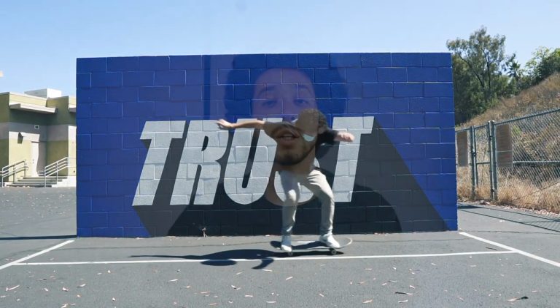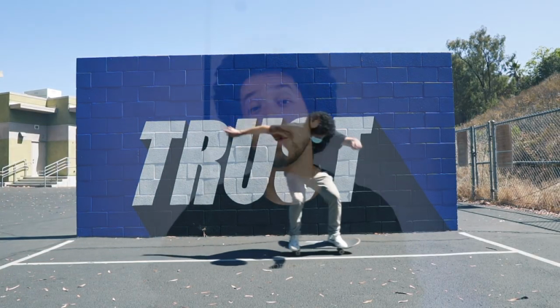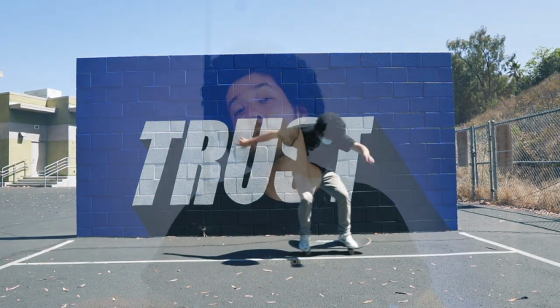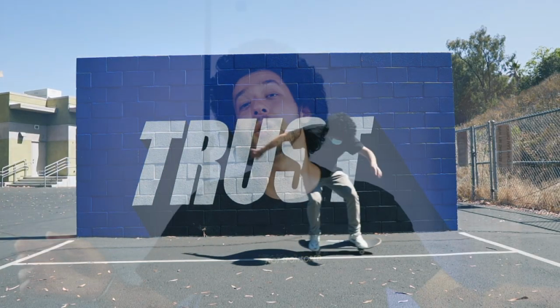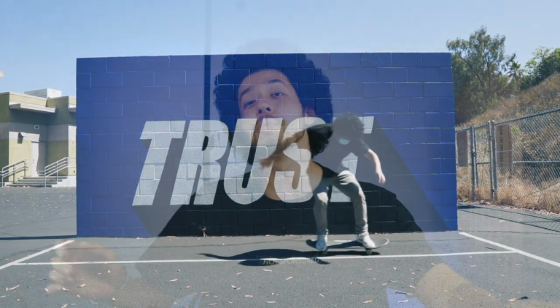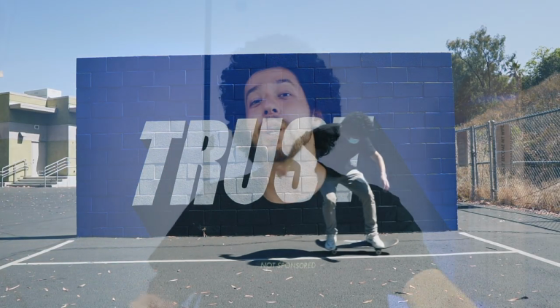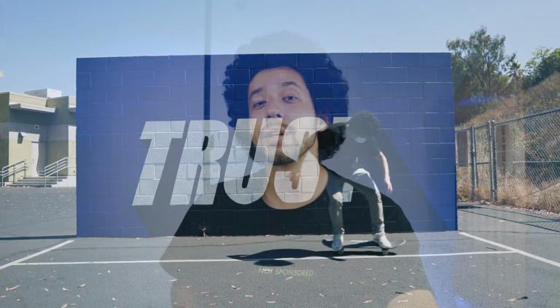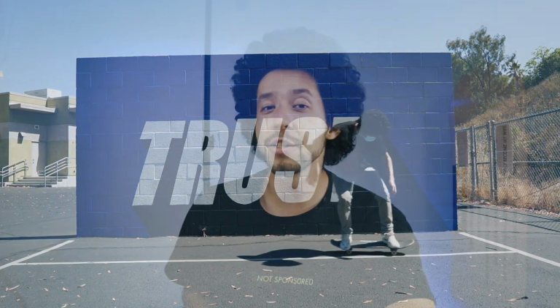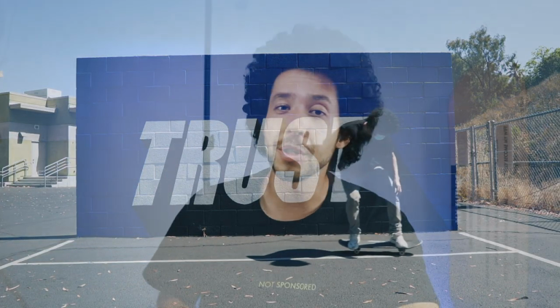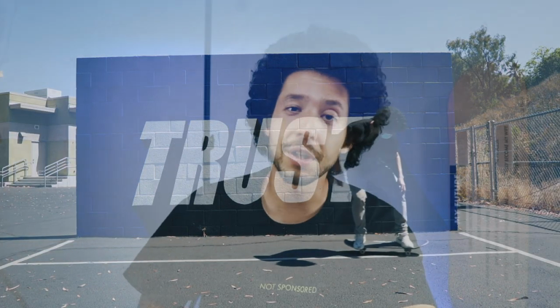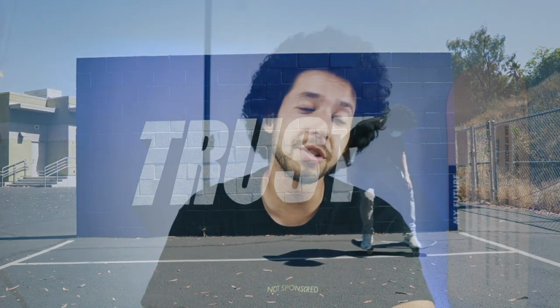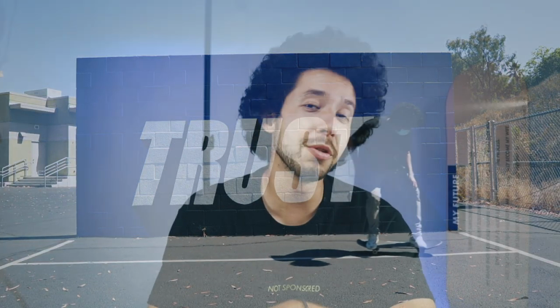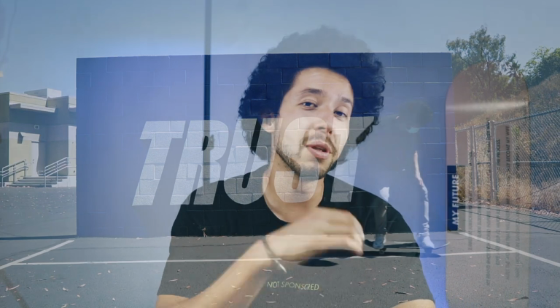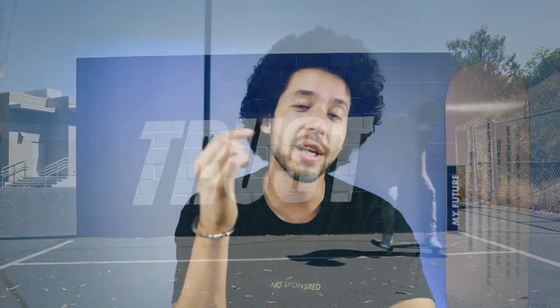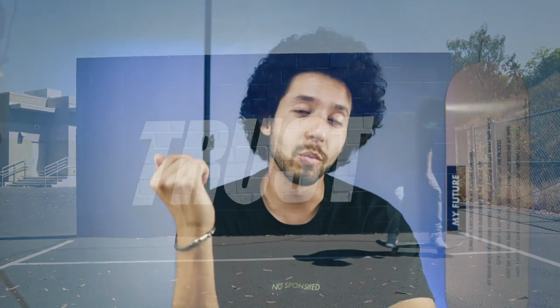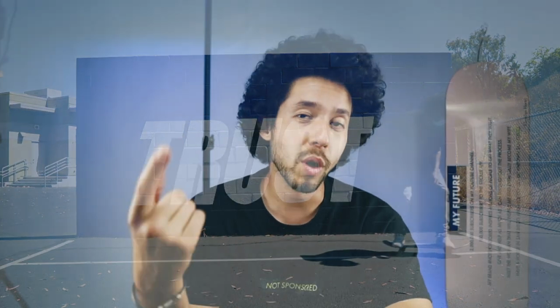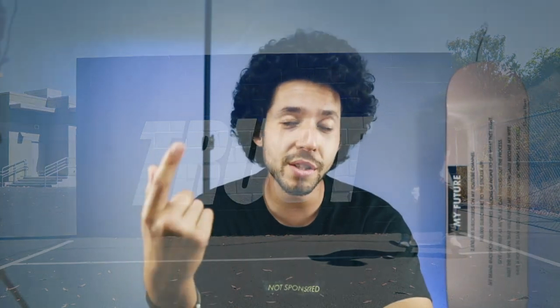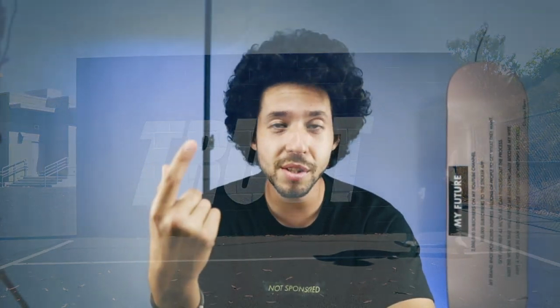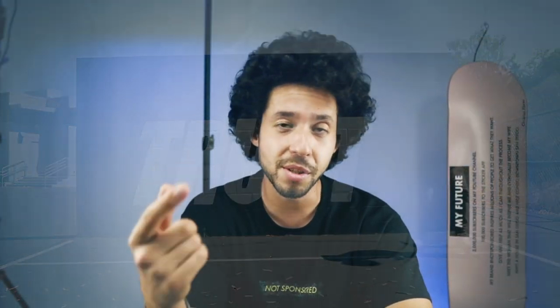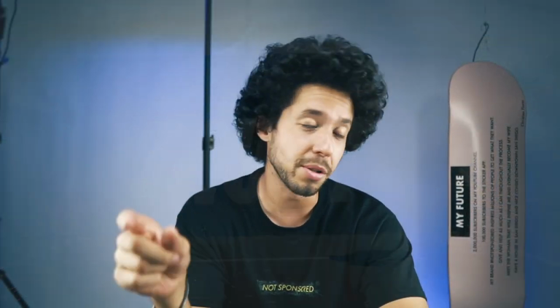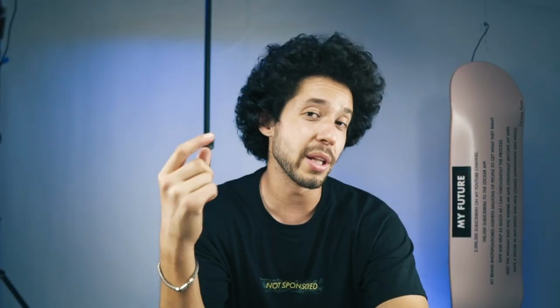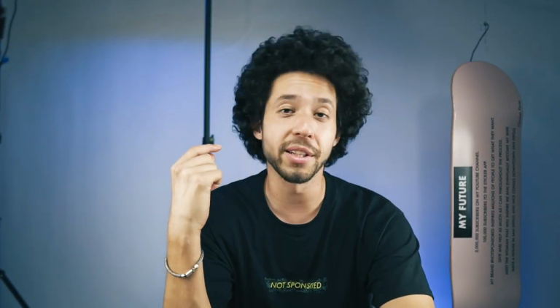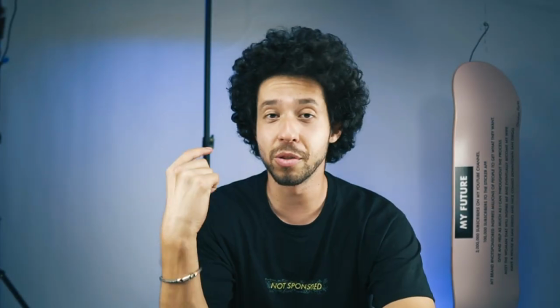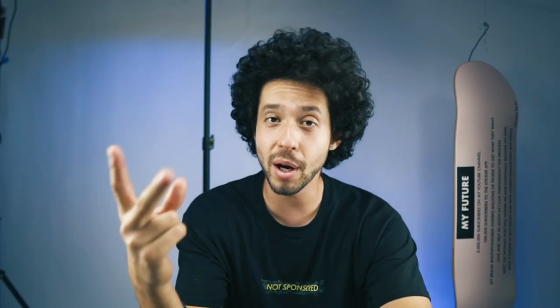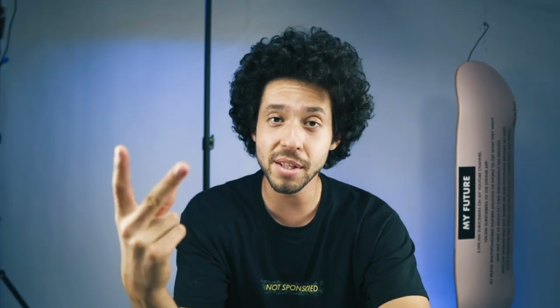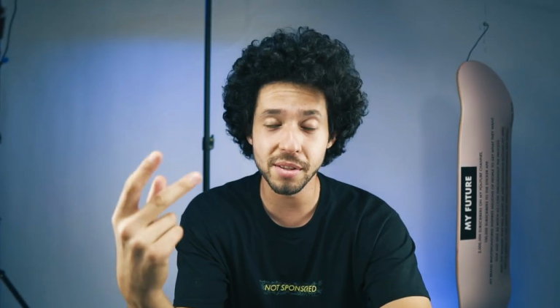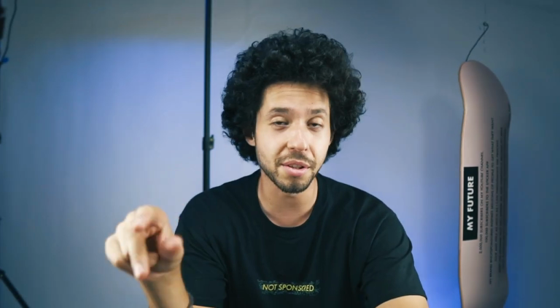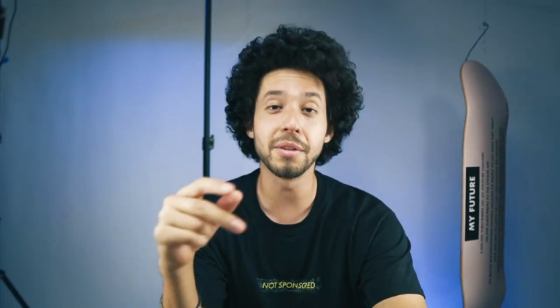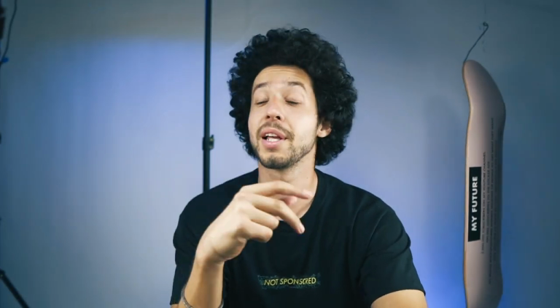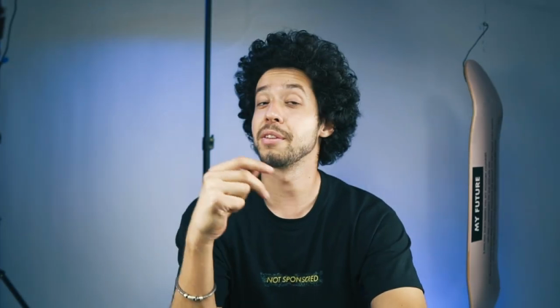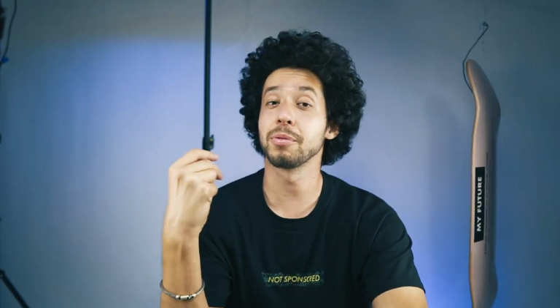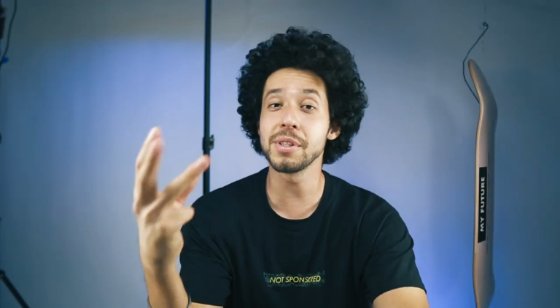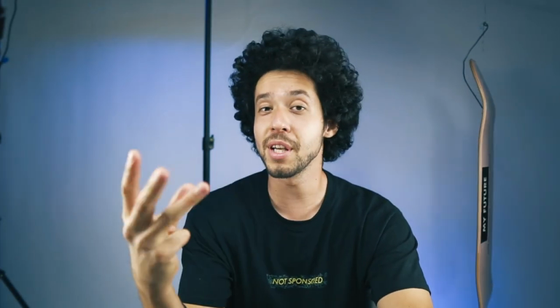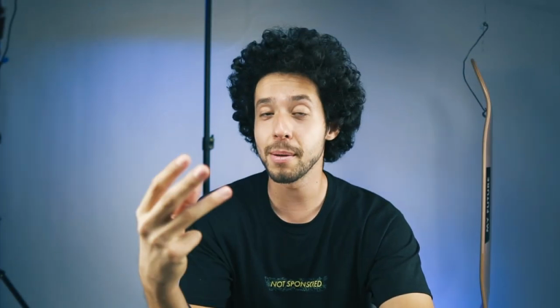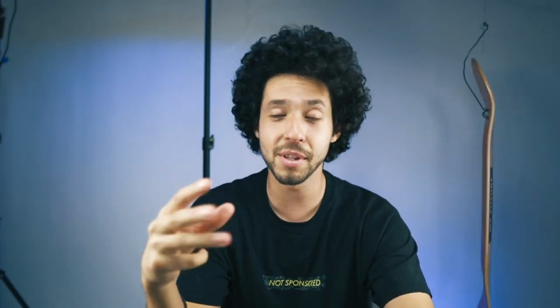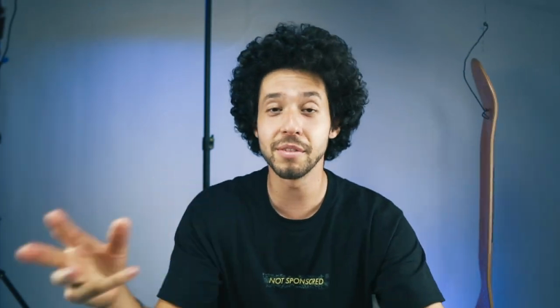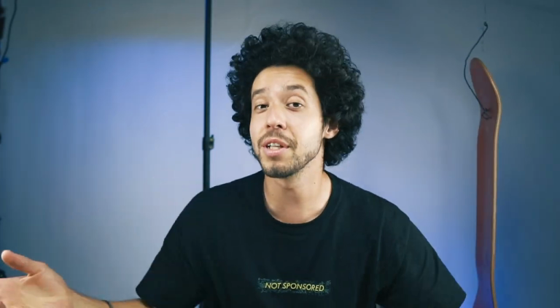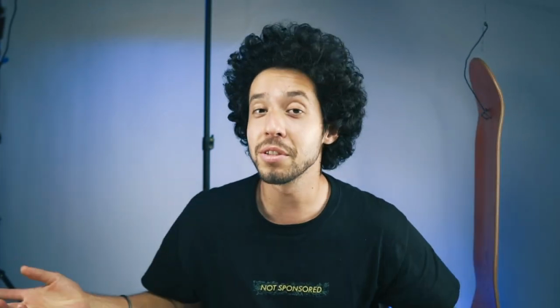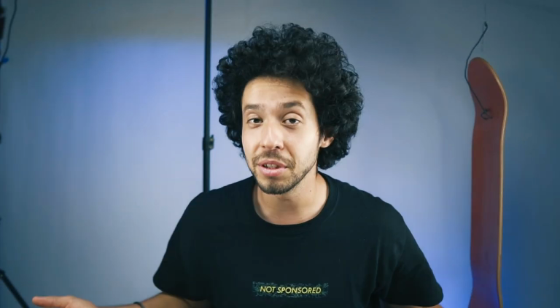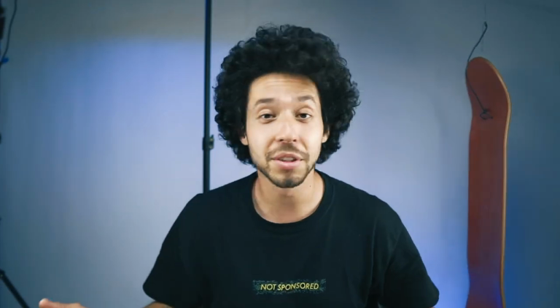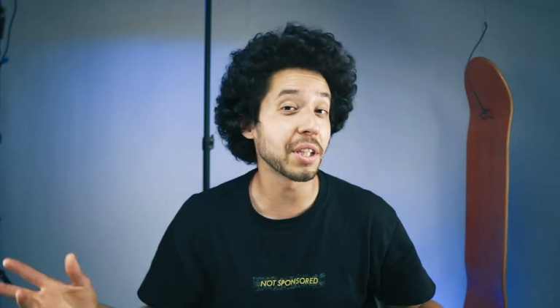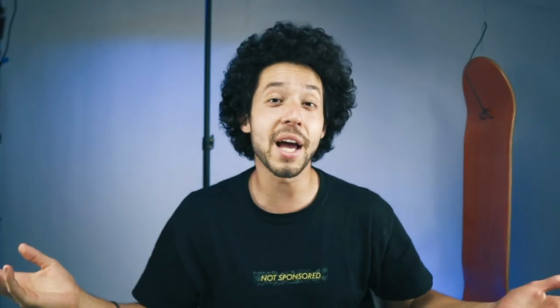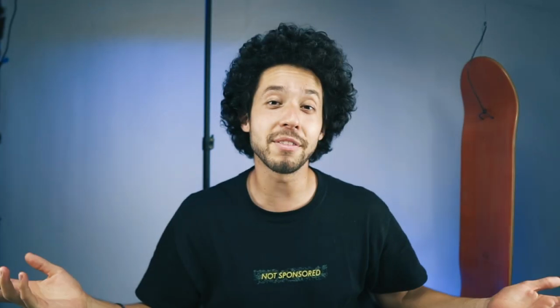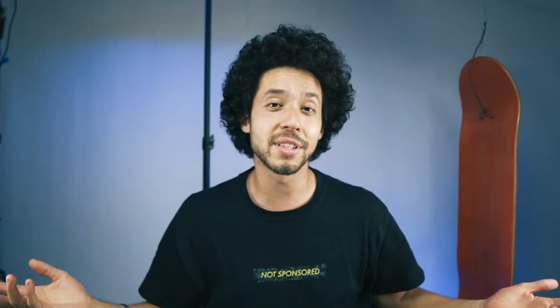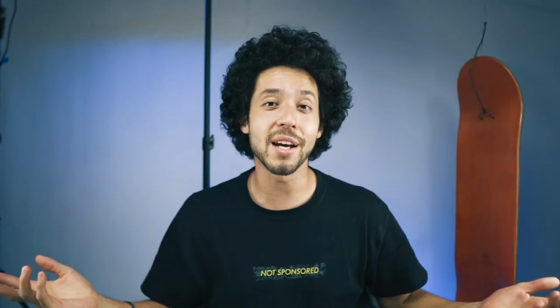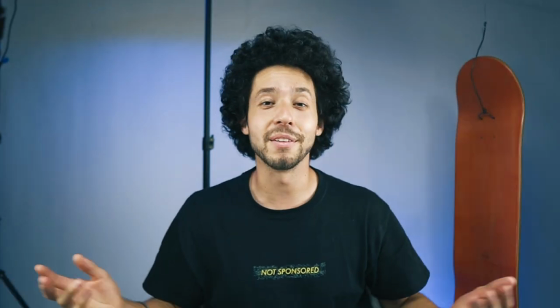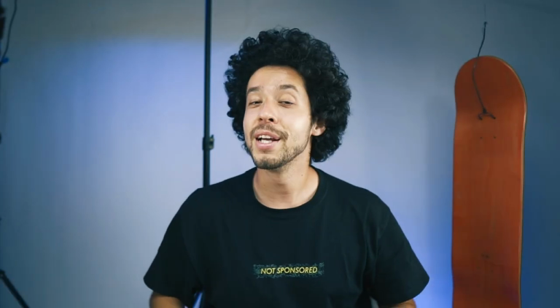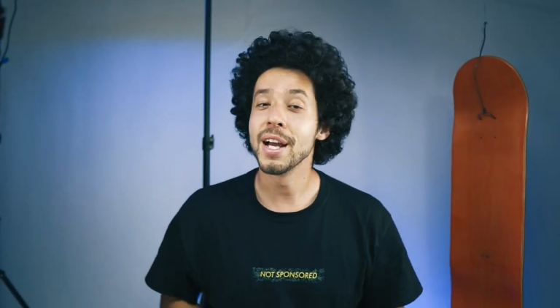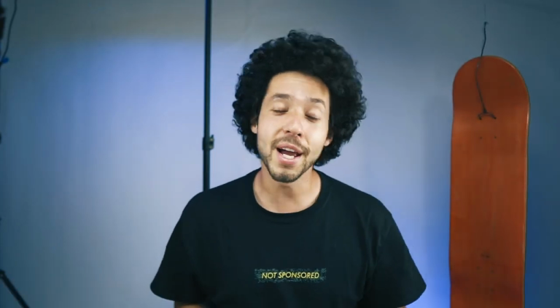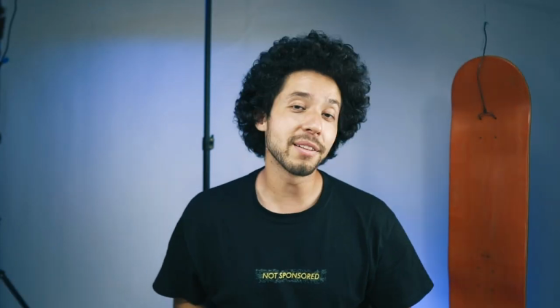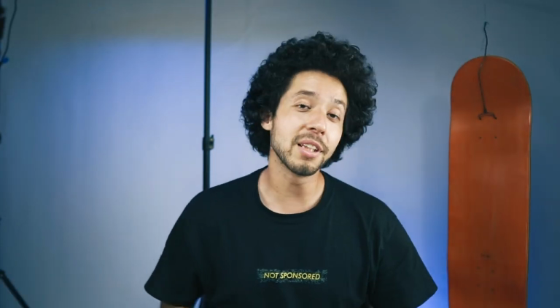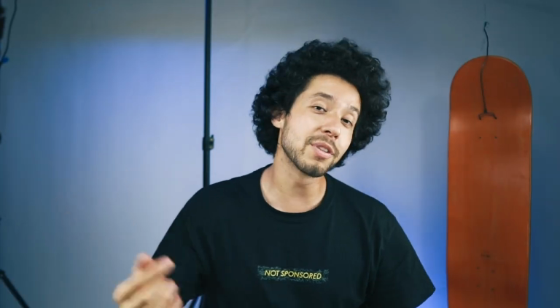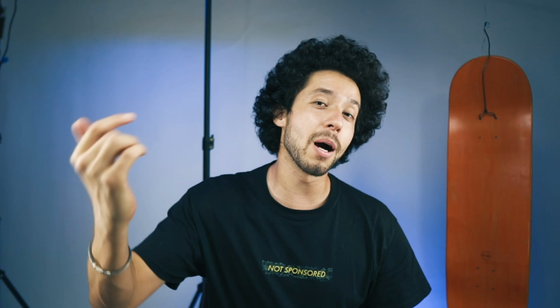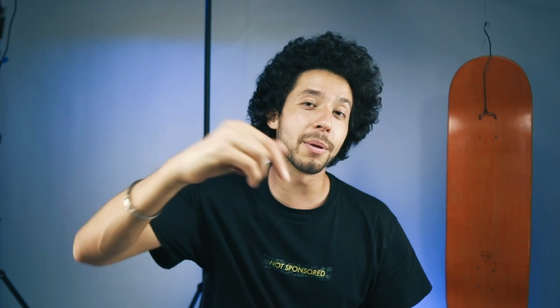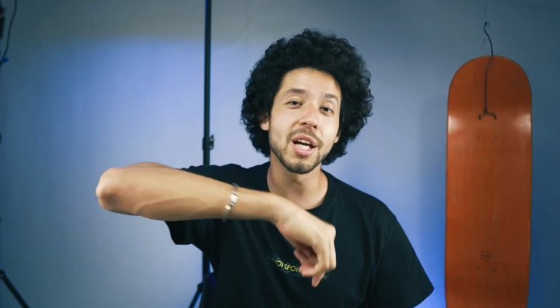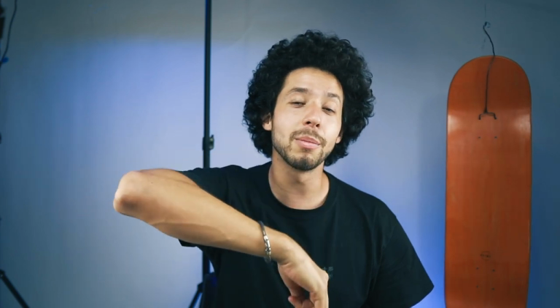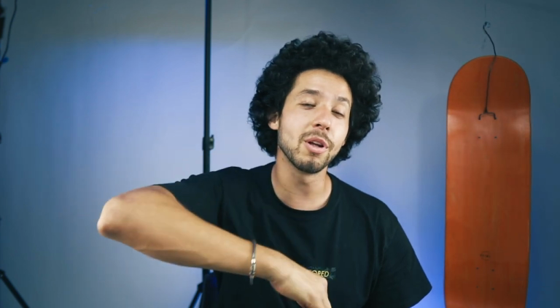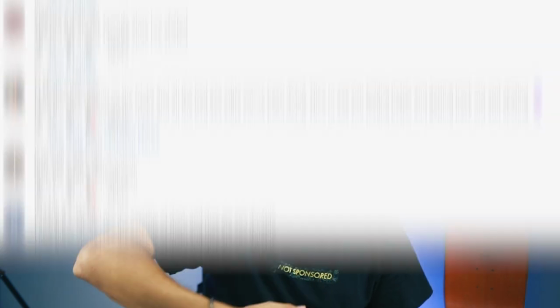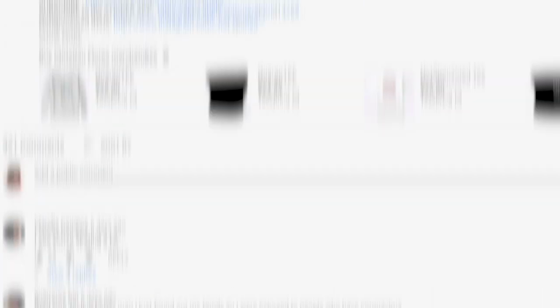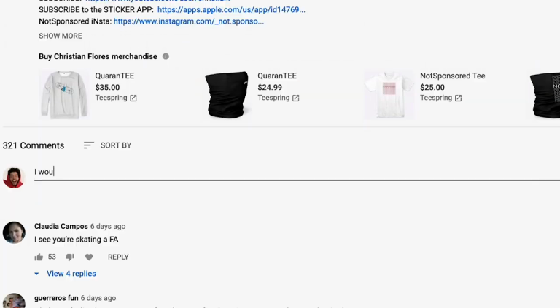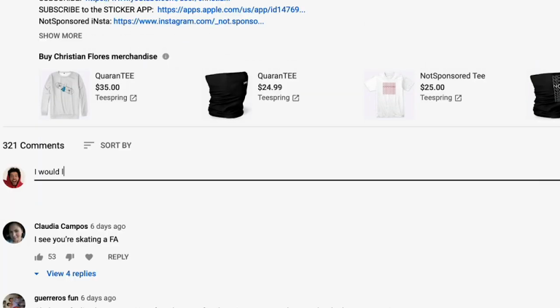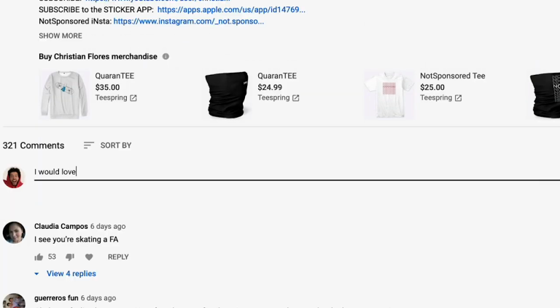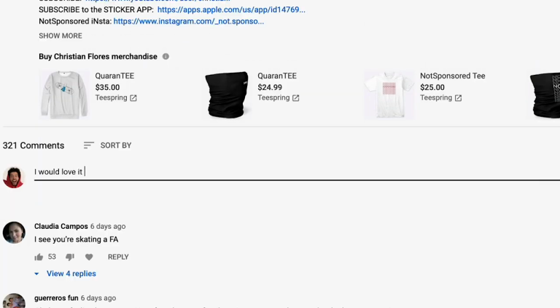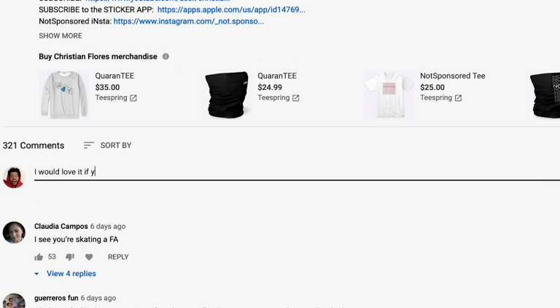Go keep trying this trick until you land it once, then twice, then three times — eventually you're going to have it down. Leave a comment below letting me know what shoes you want reviewed, what board you want reviewed, and what trick tips you want me to do.